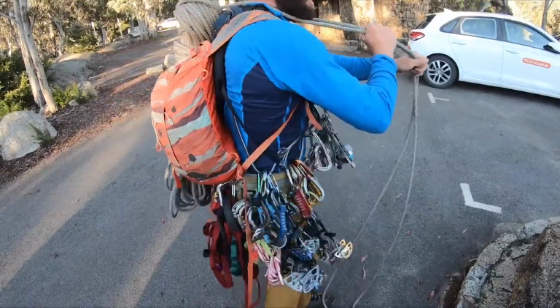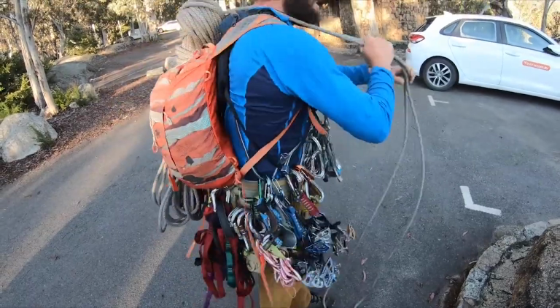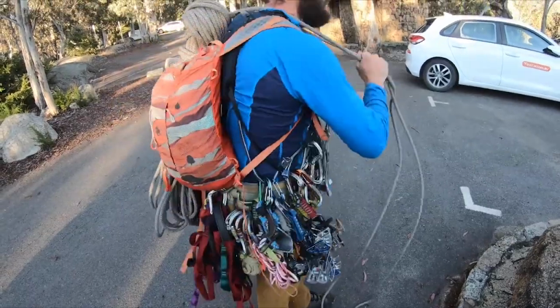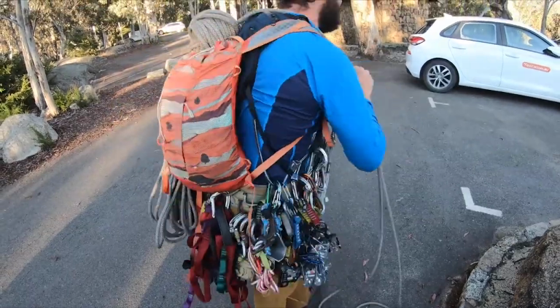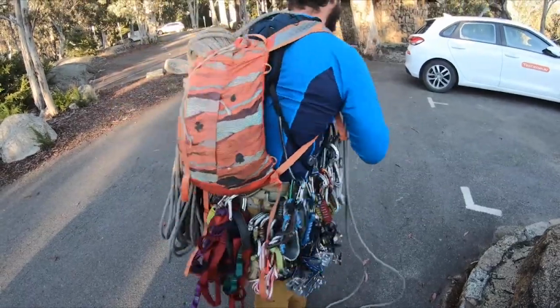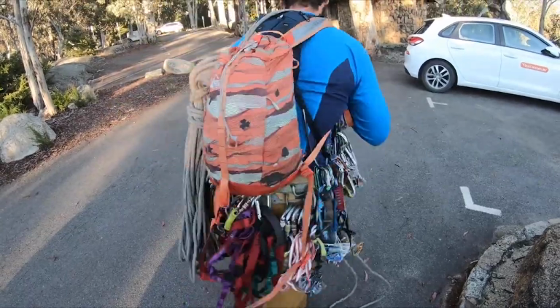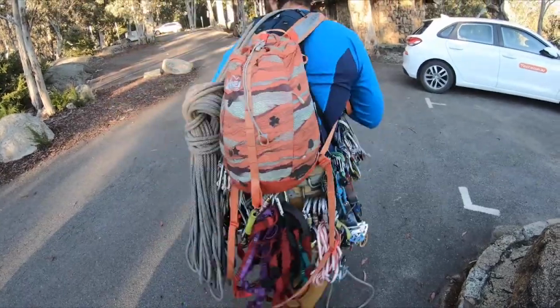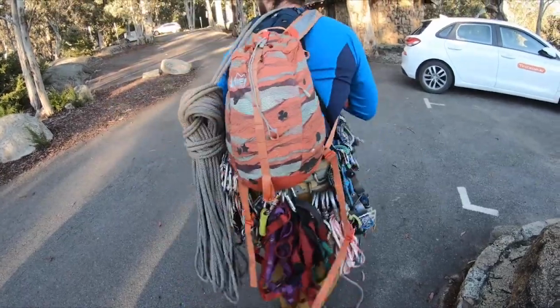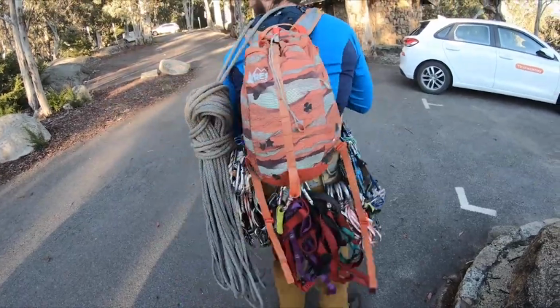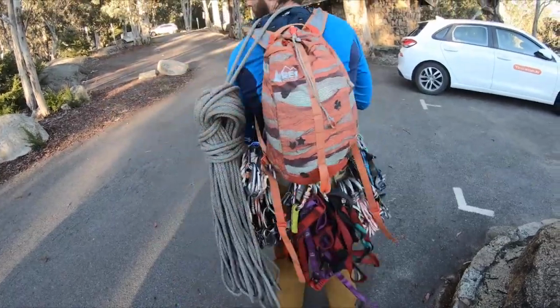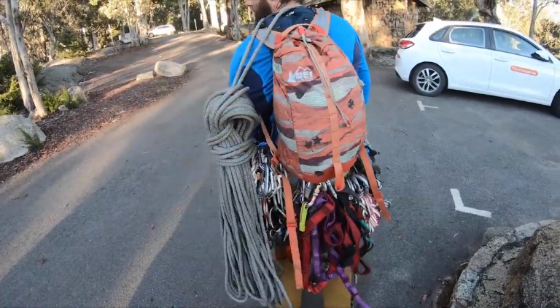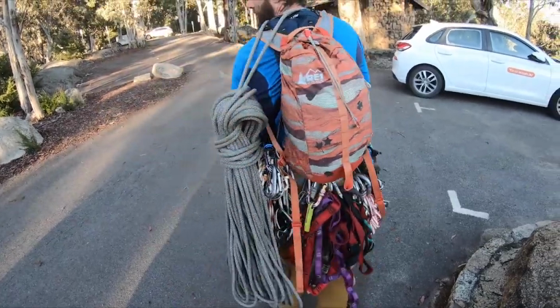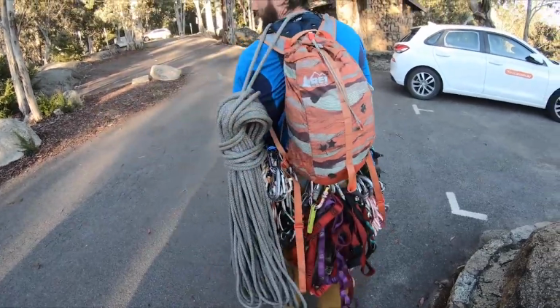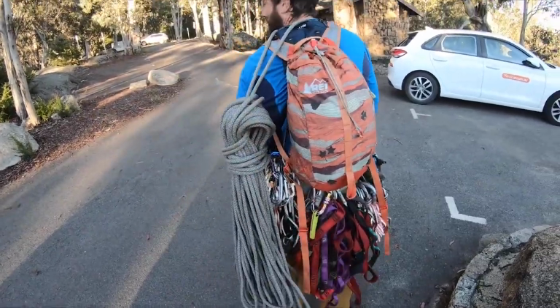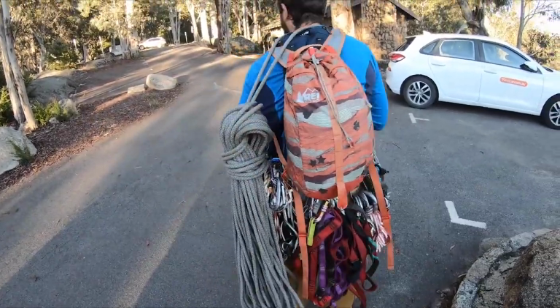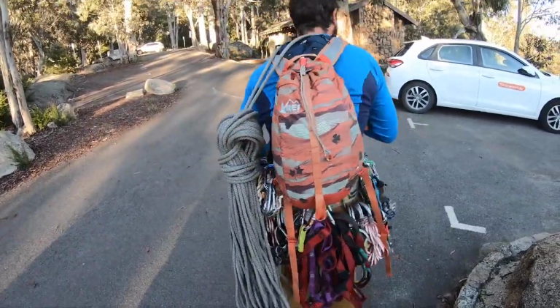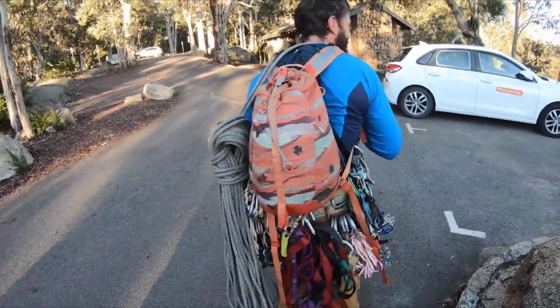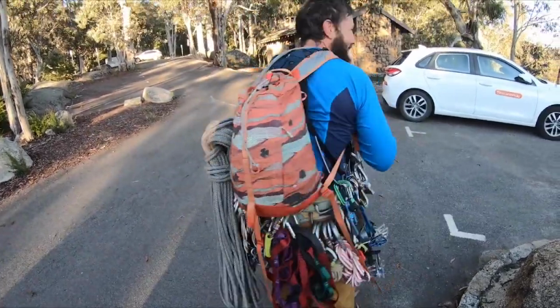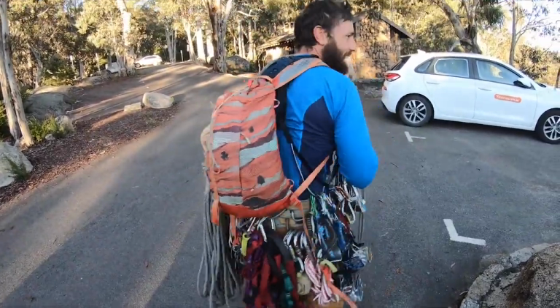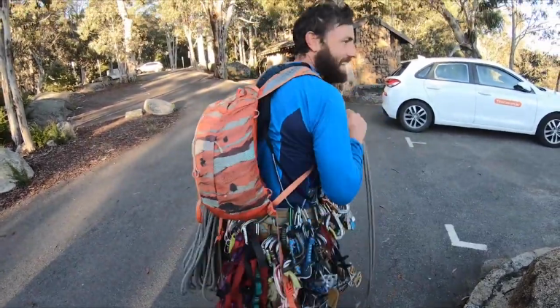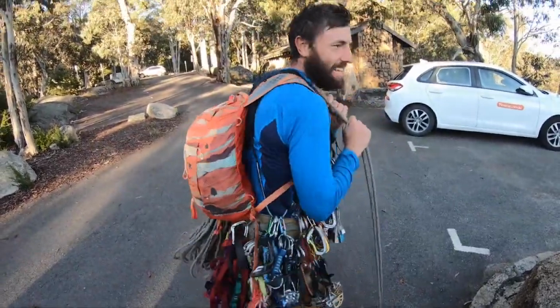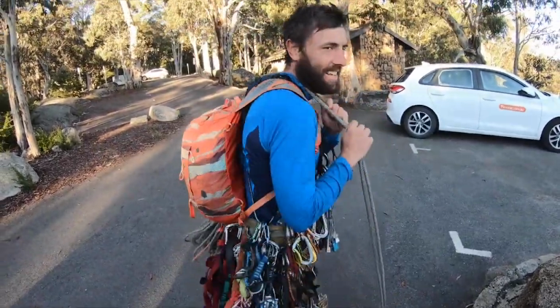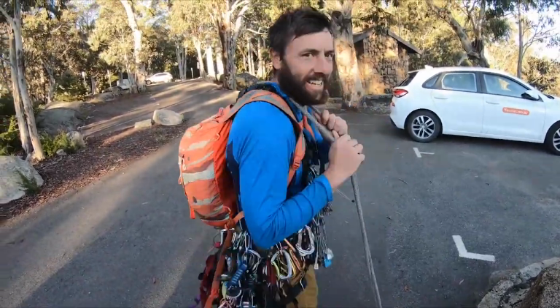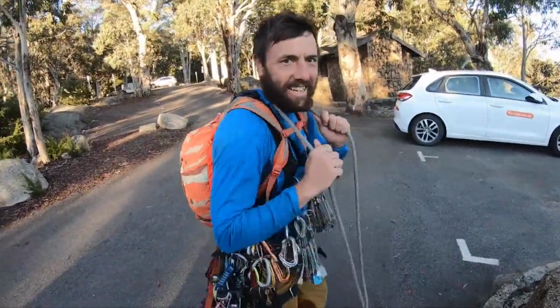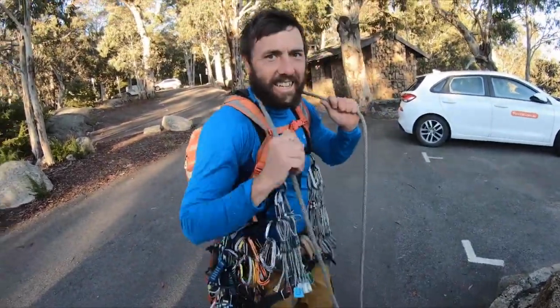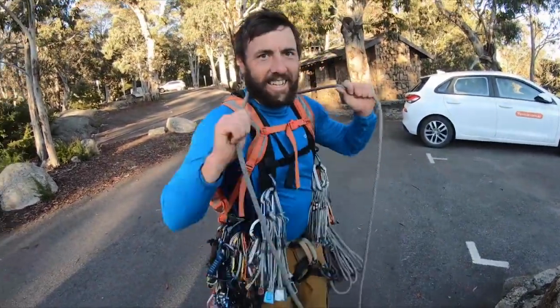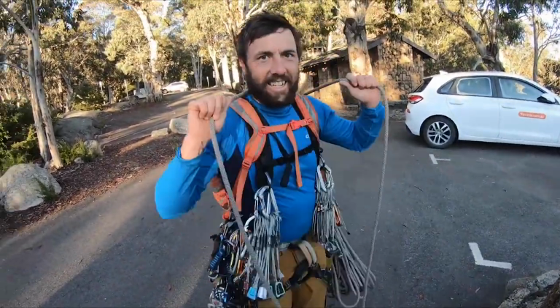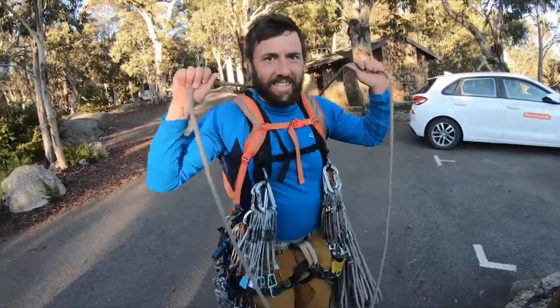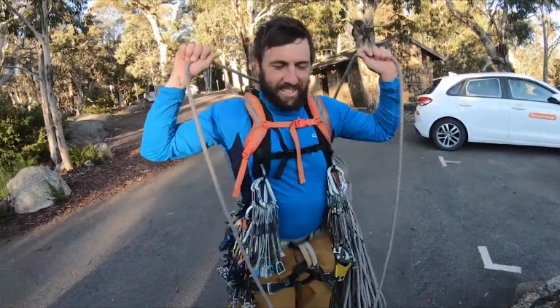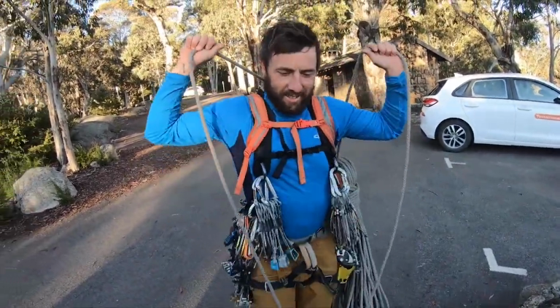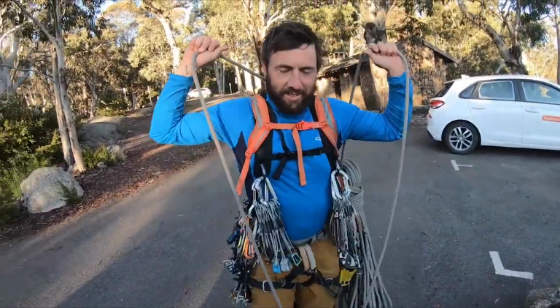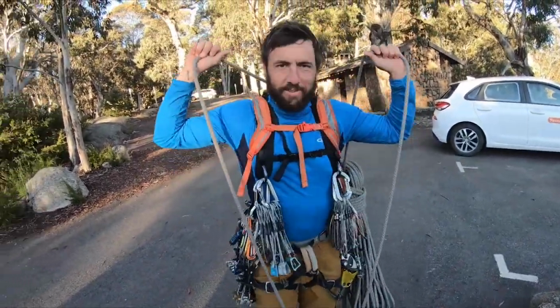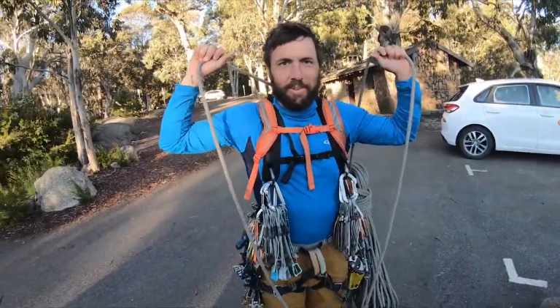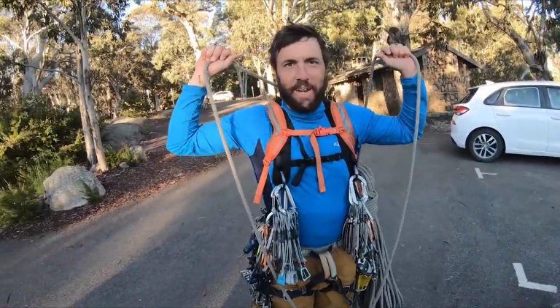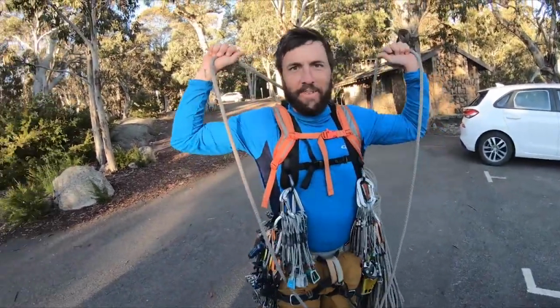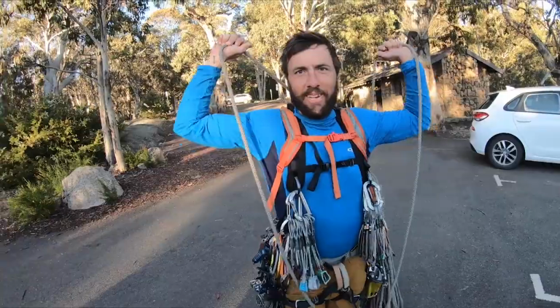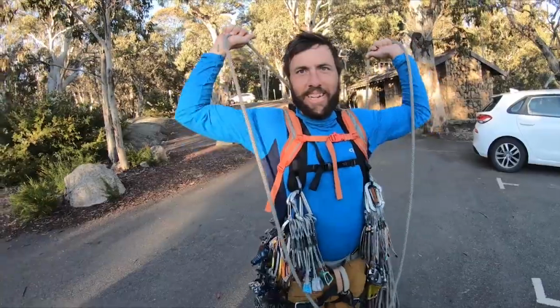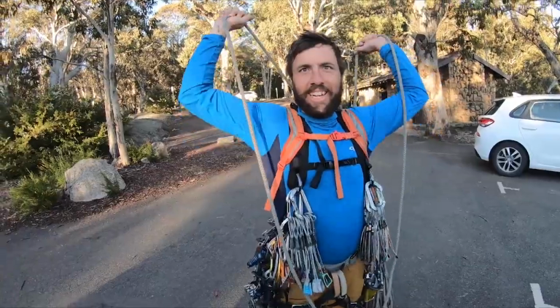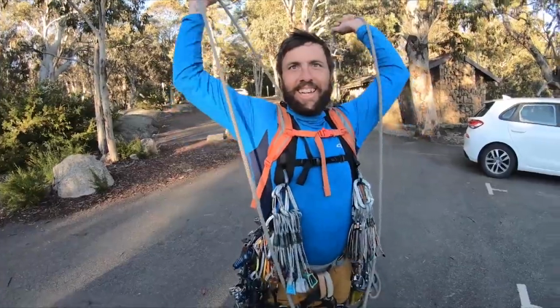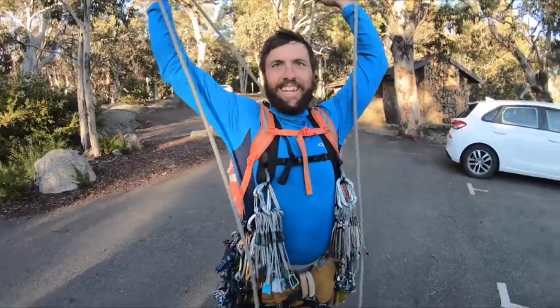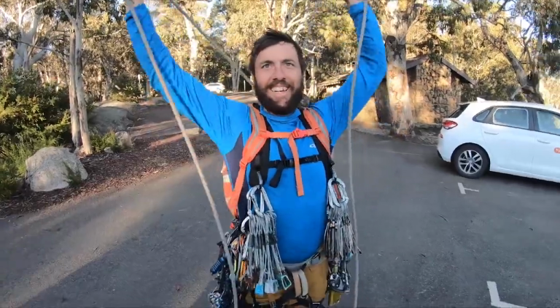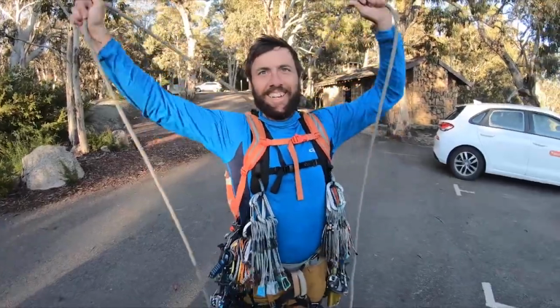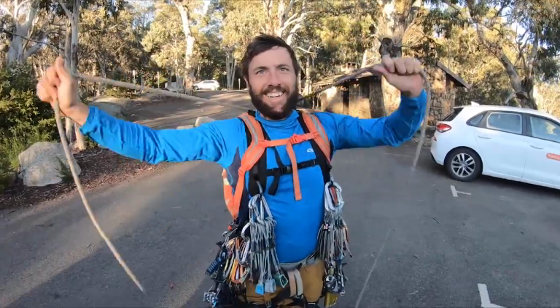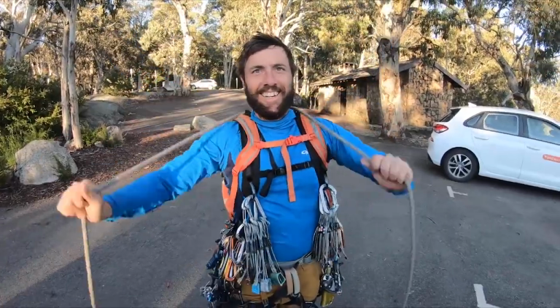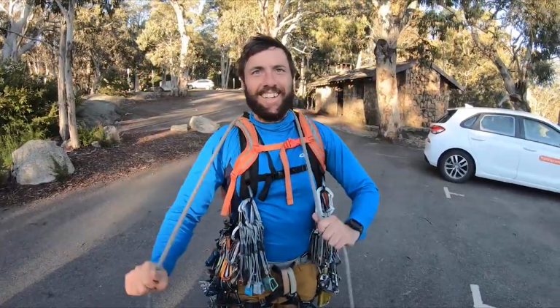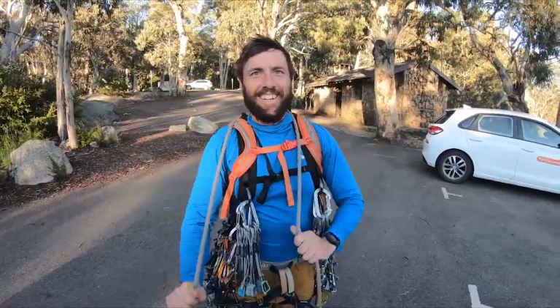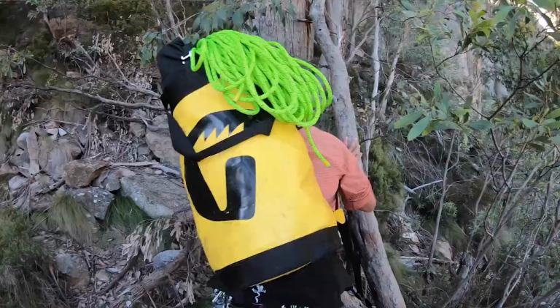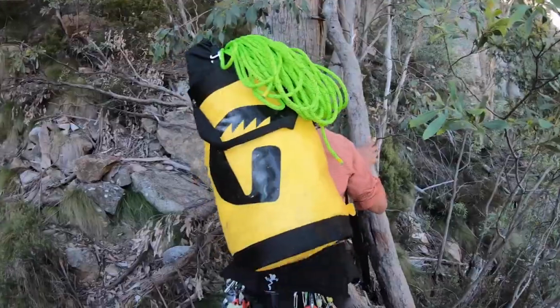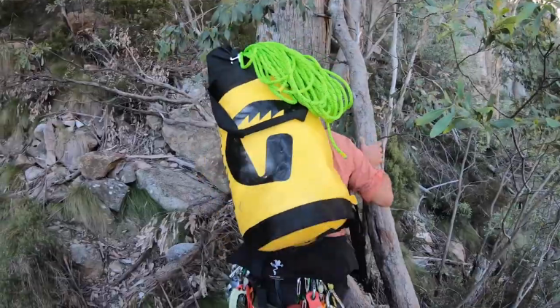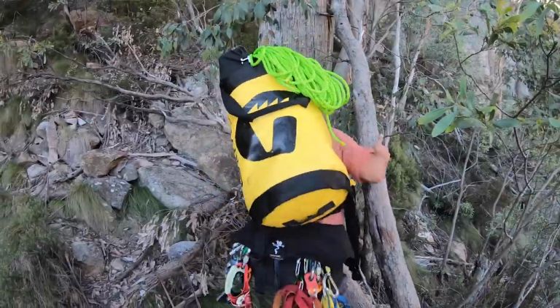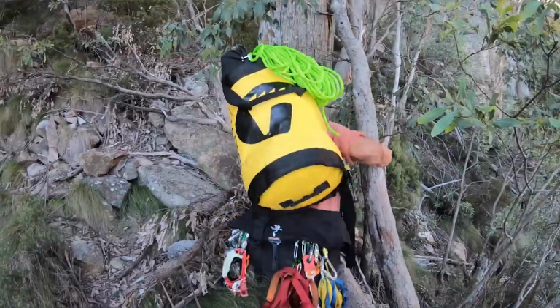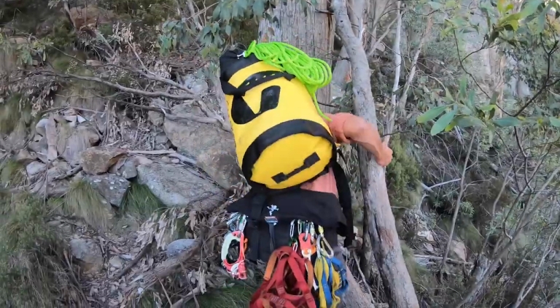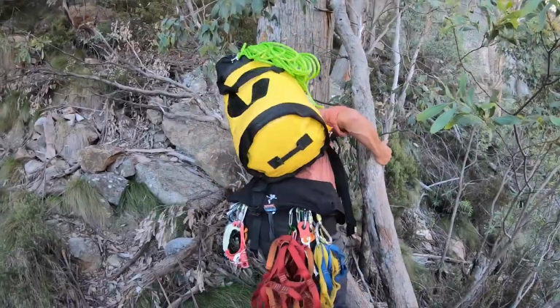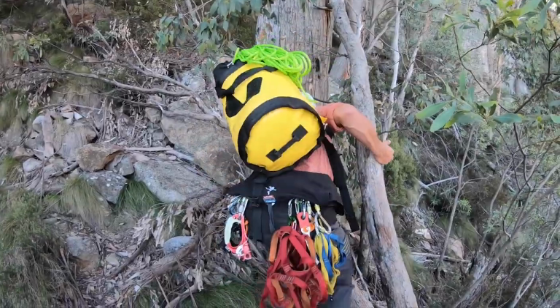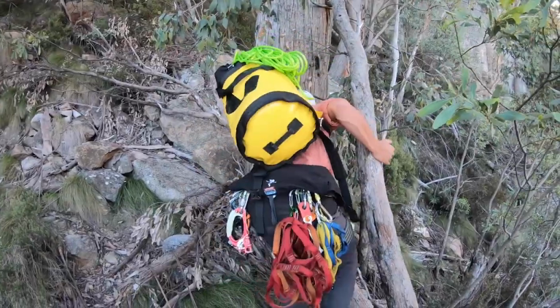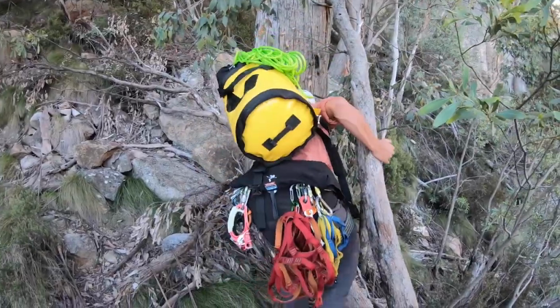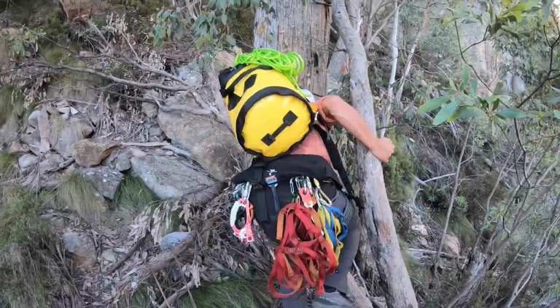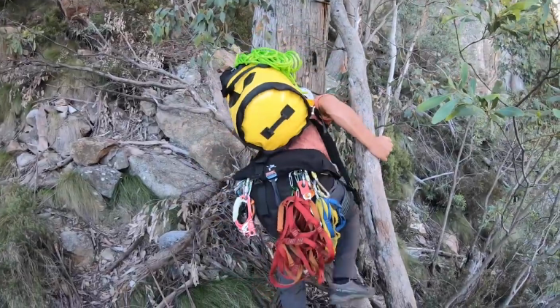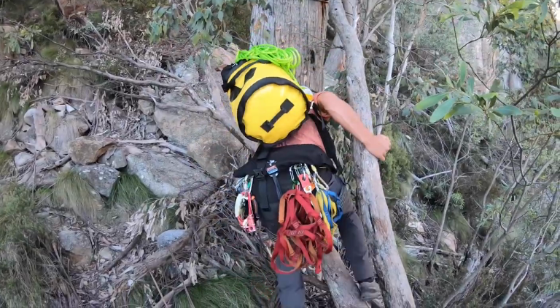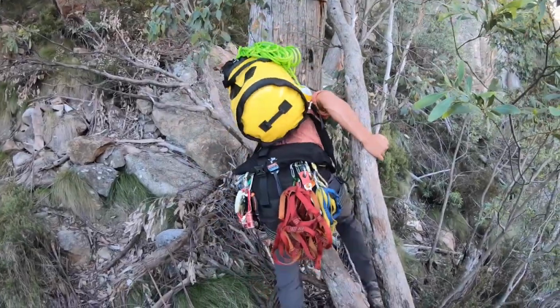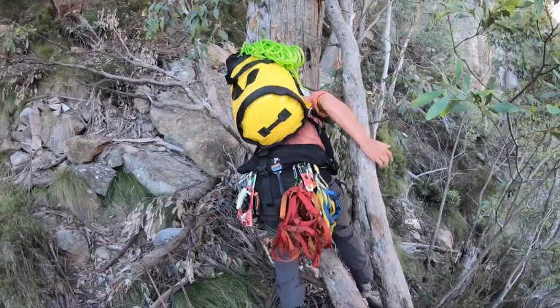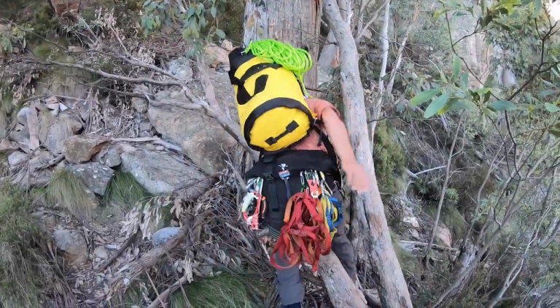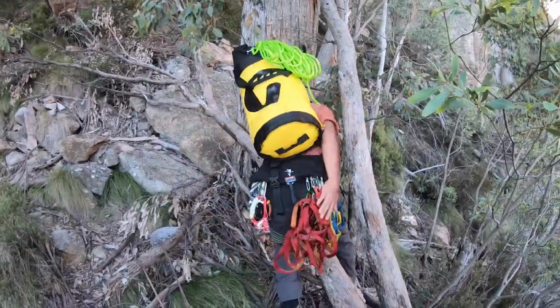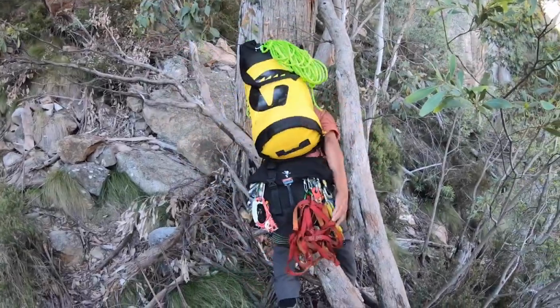Look at all this stuff. Rope, you've got a backpack. It's pretty heavy. That's literally what you're wearing while you're climbing as well.